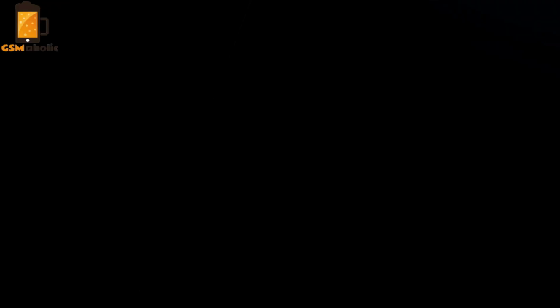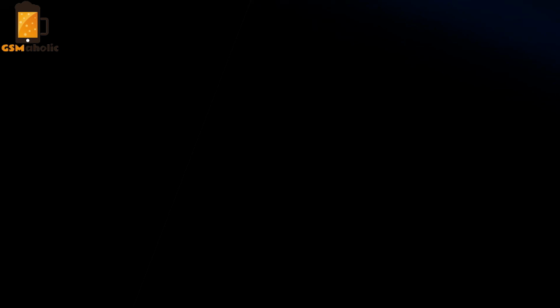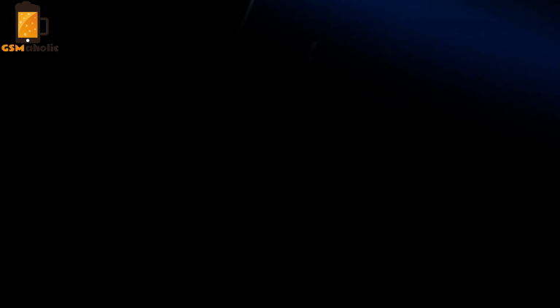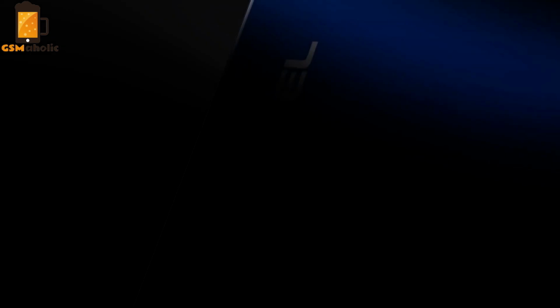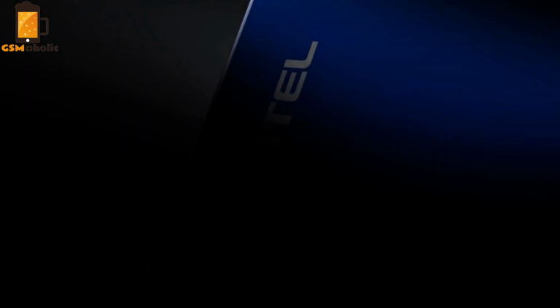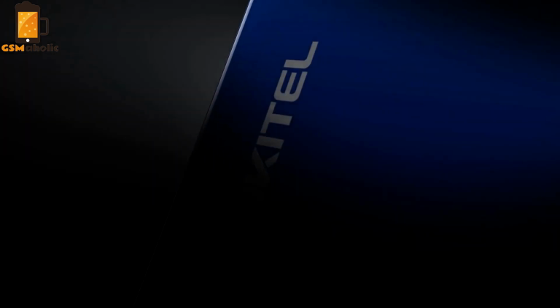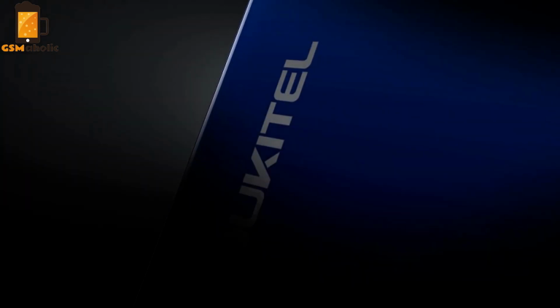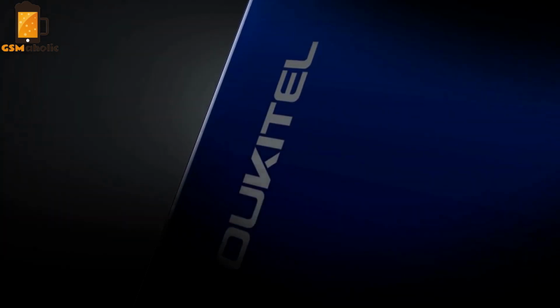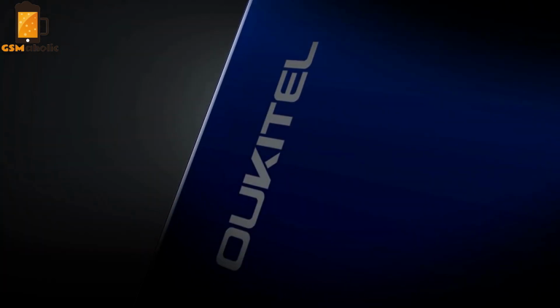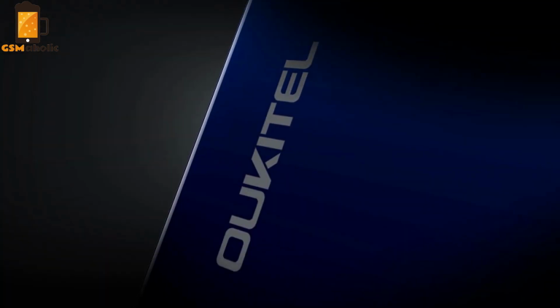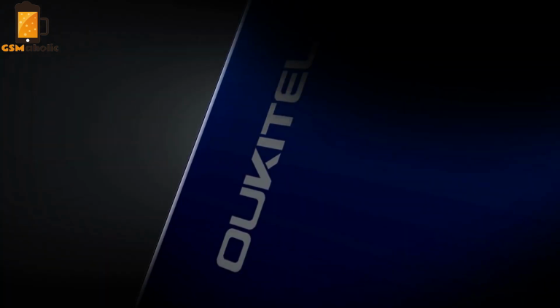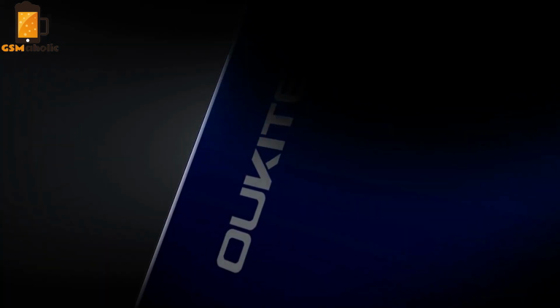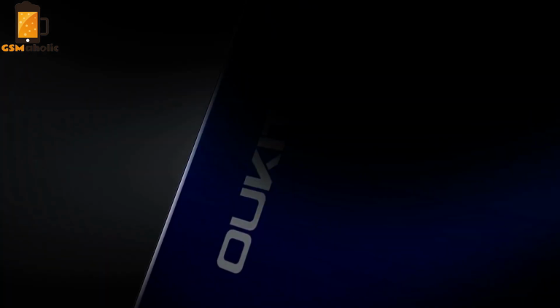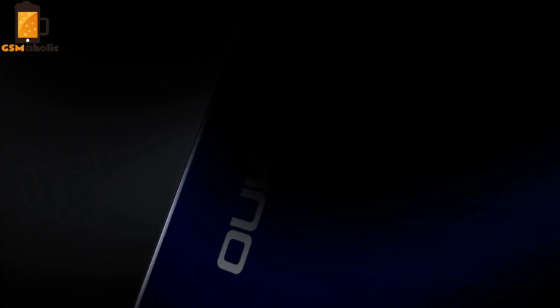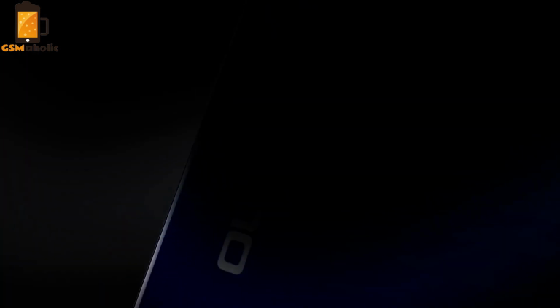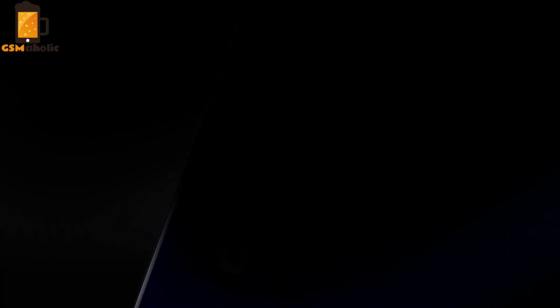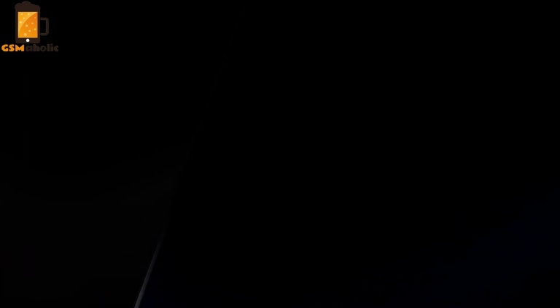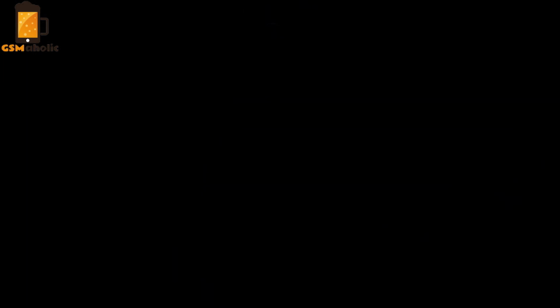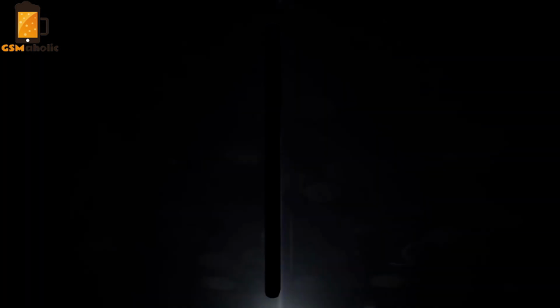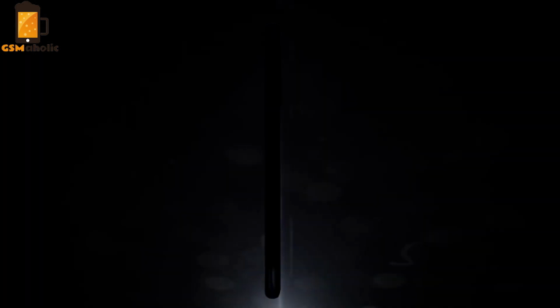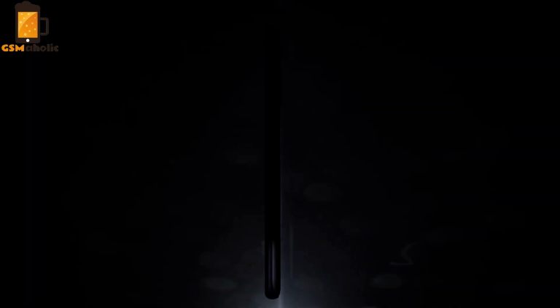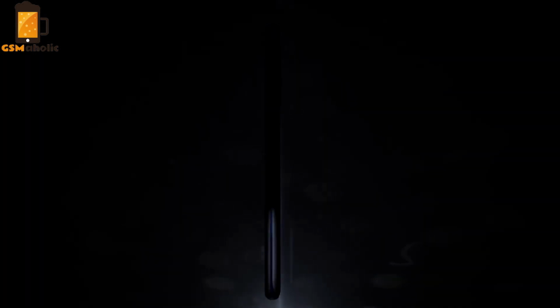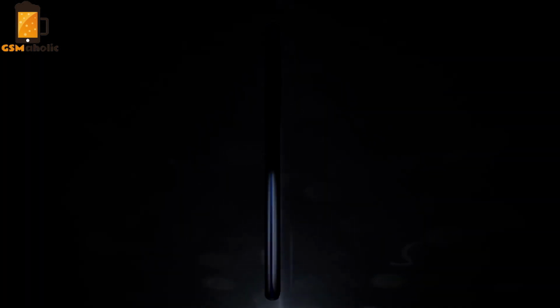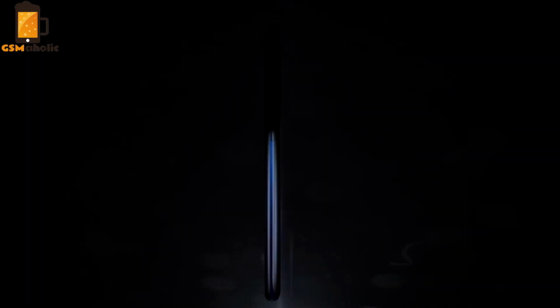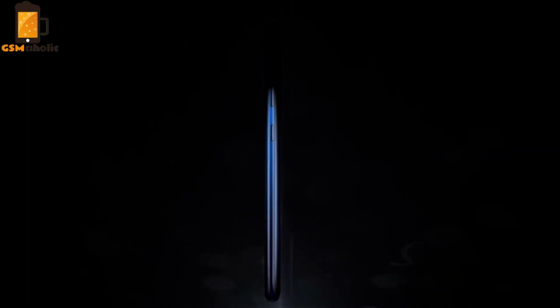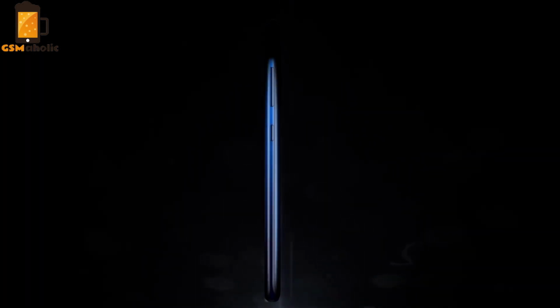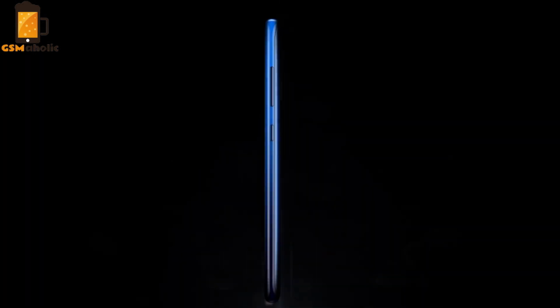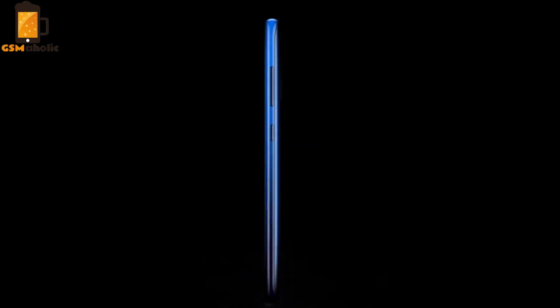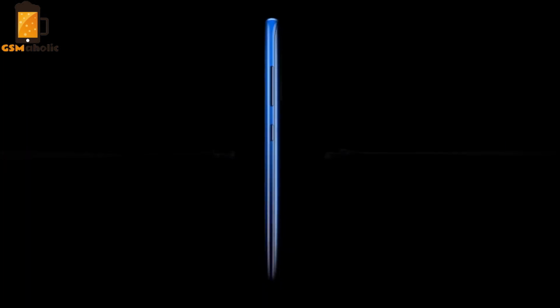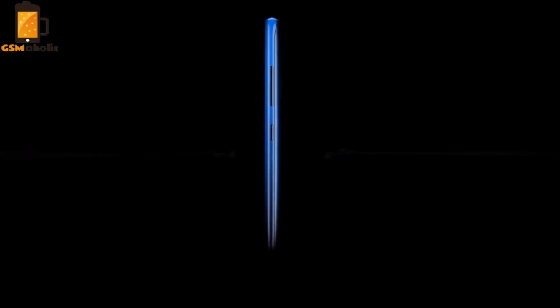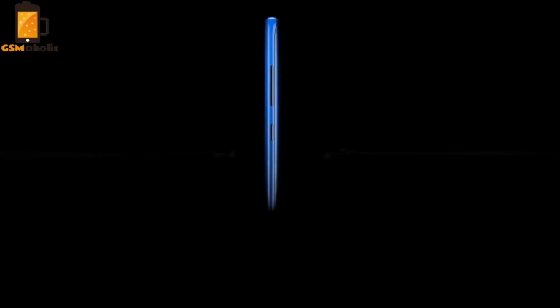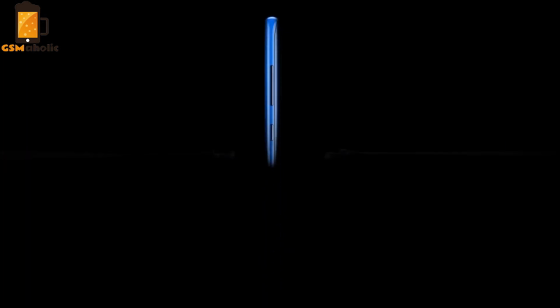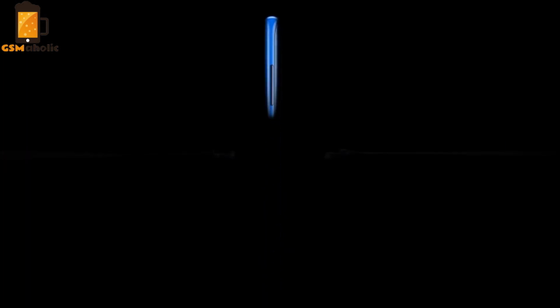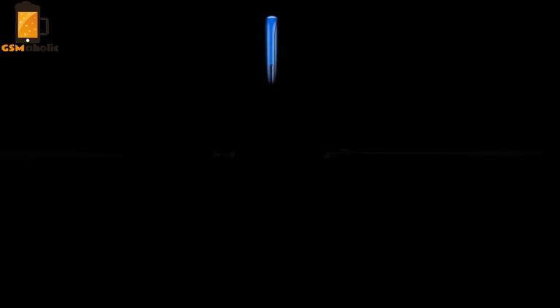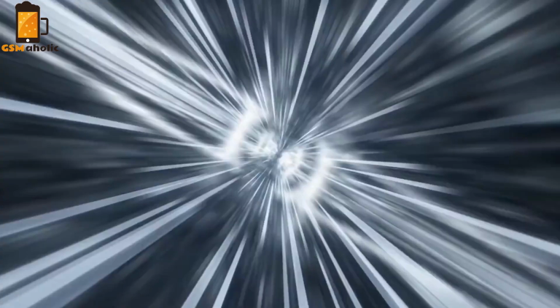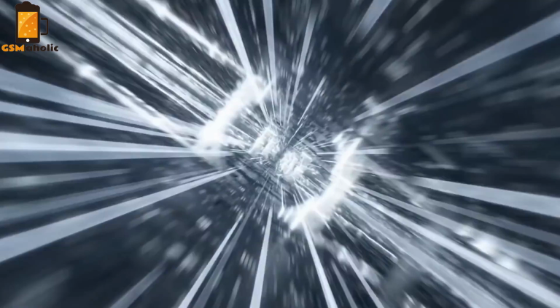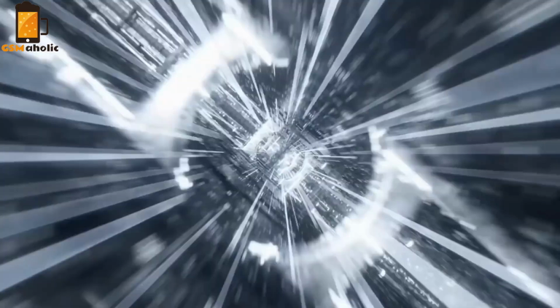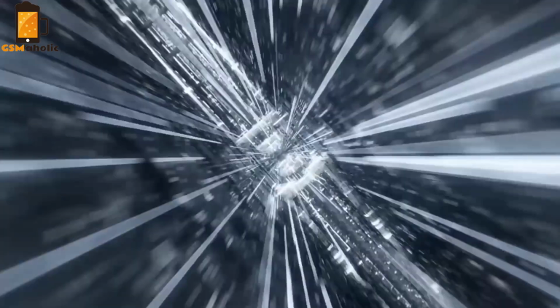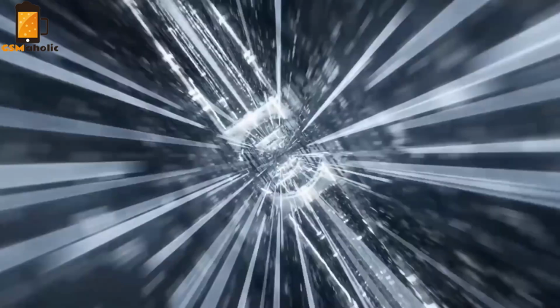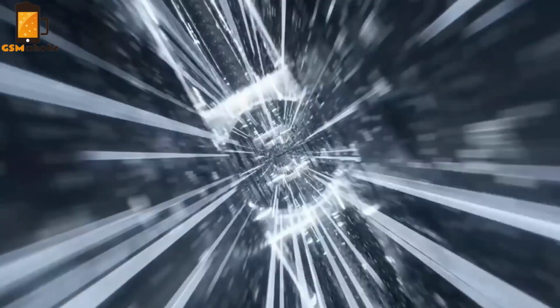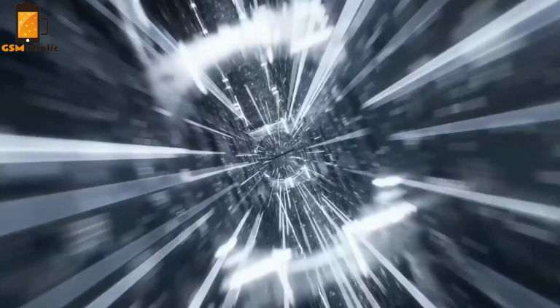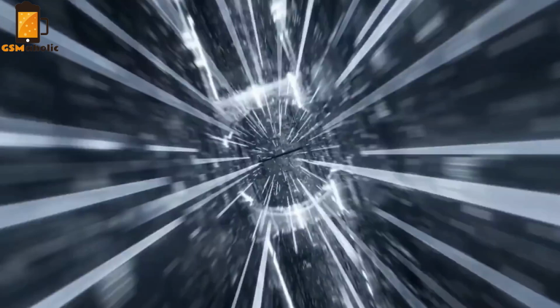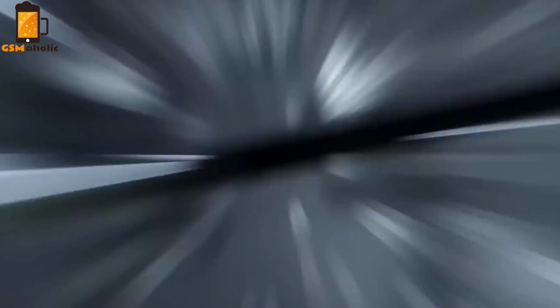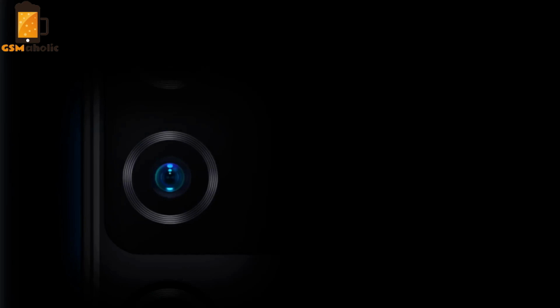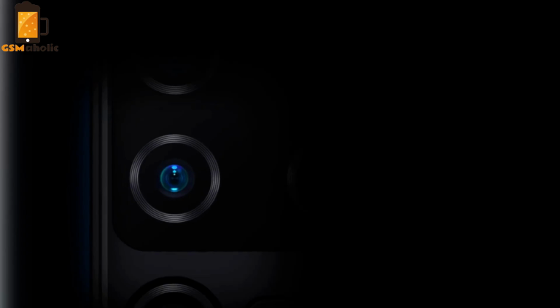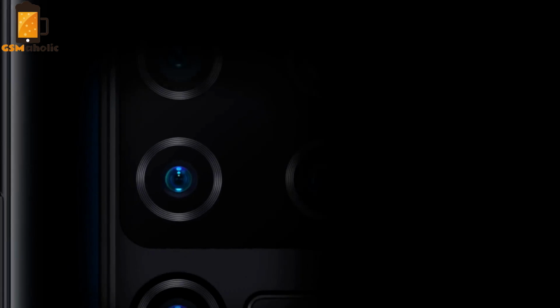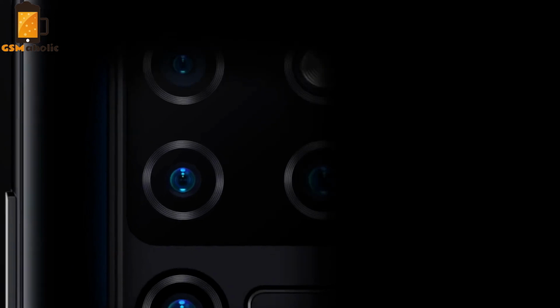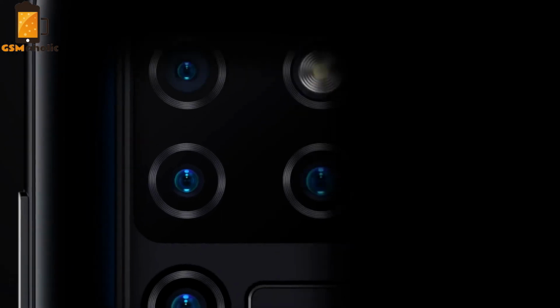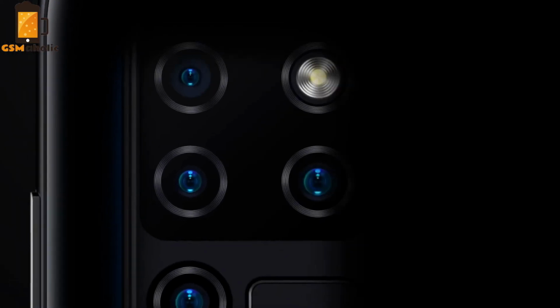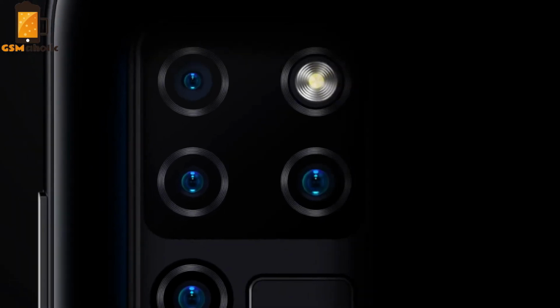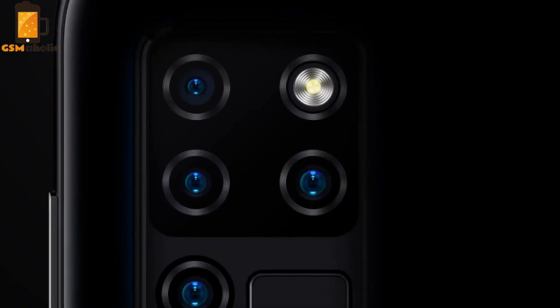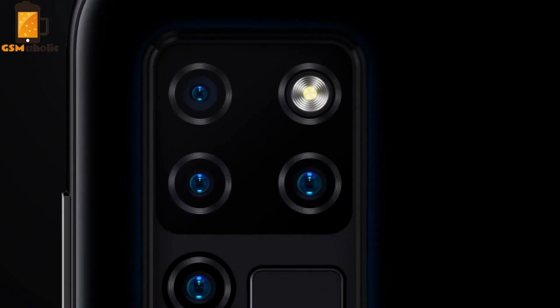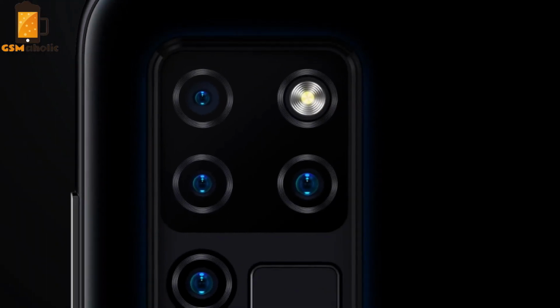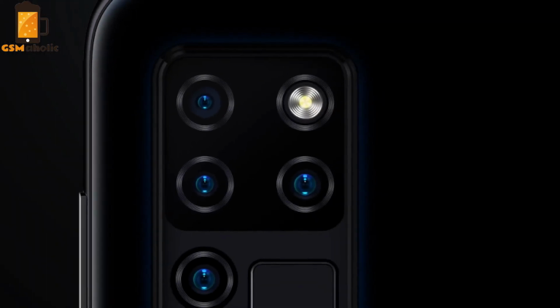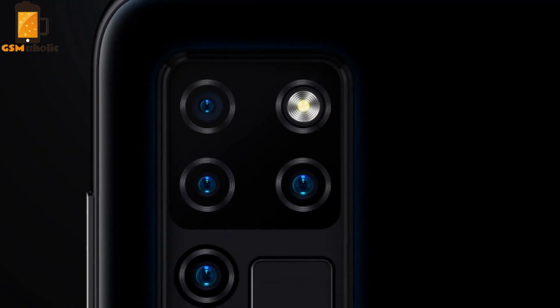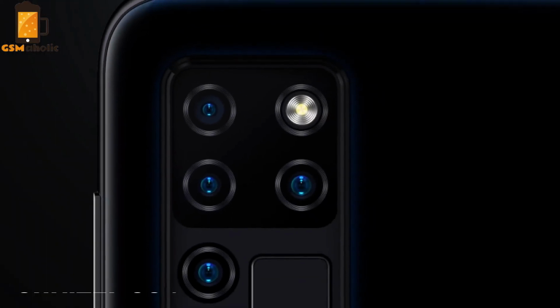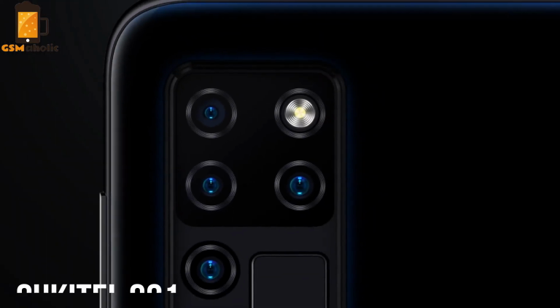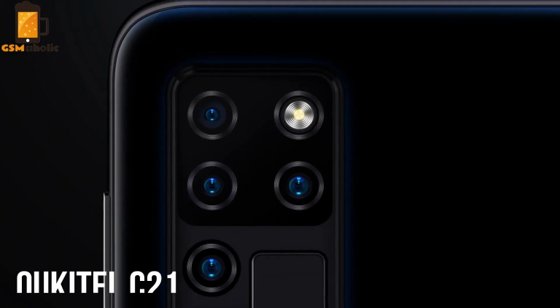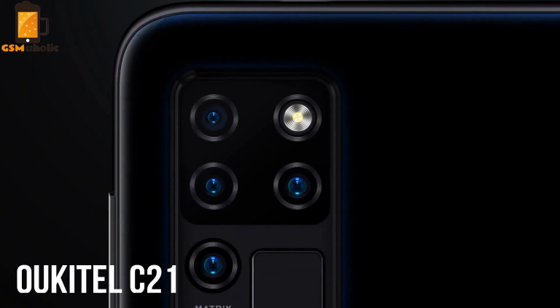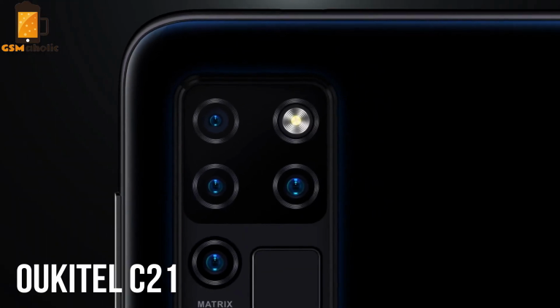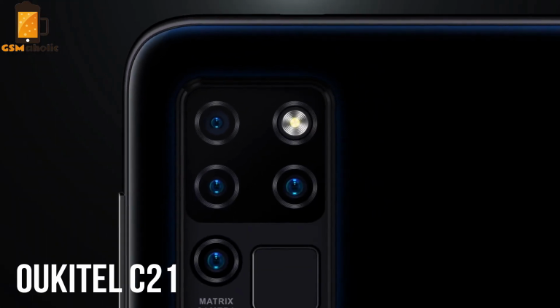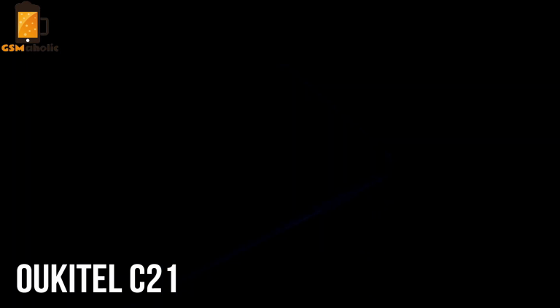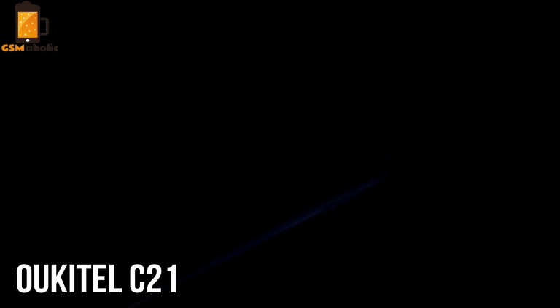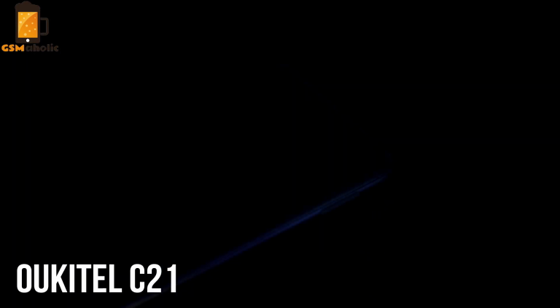Hello guys, here's Johnny from GSMaholic. The Lokitel company comes with a new great smartphone, the Lokitel C21.